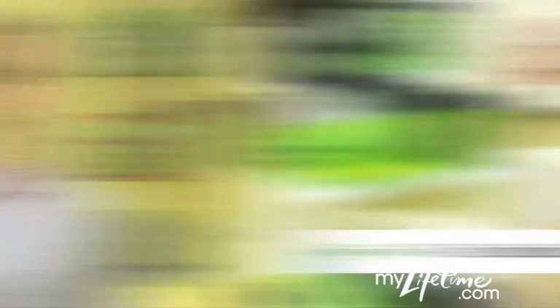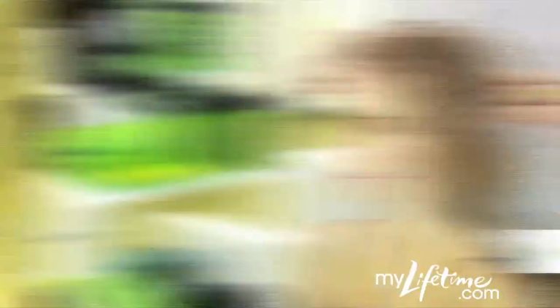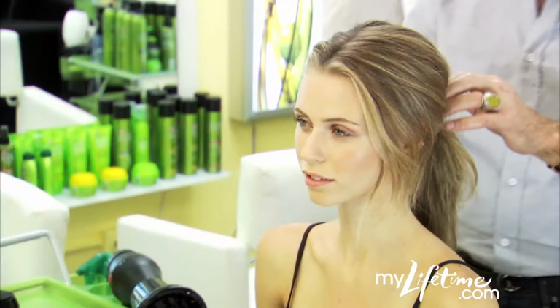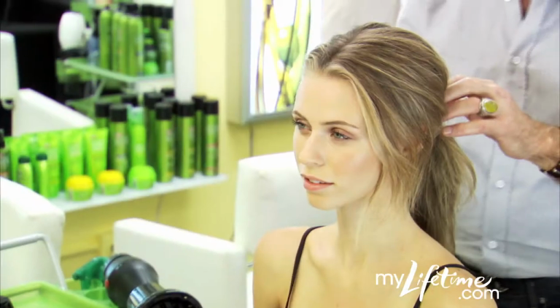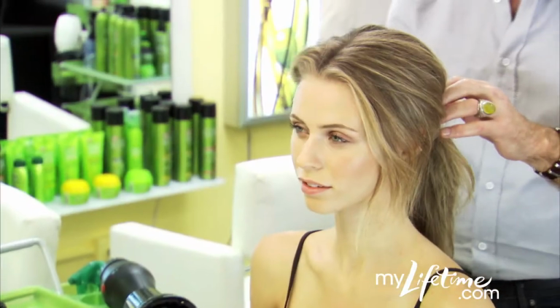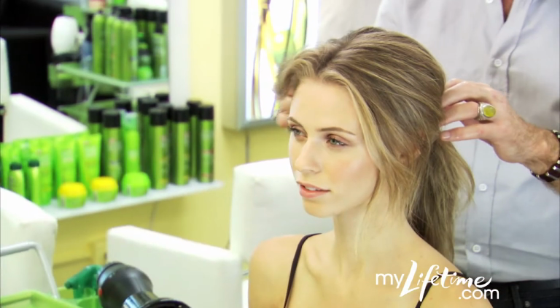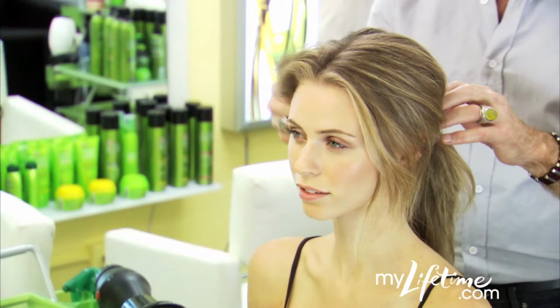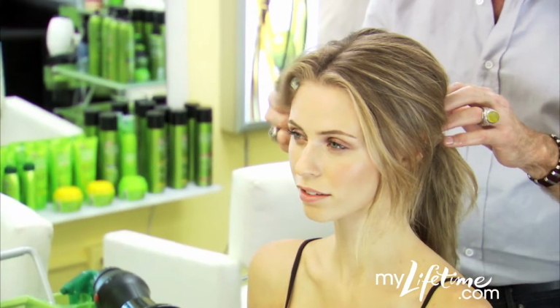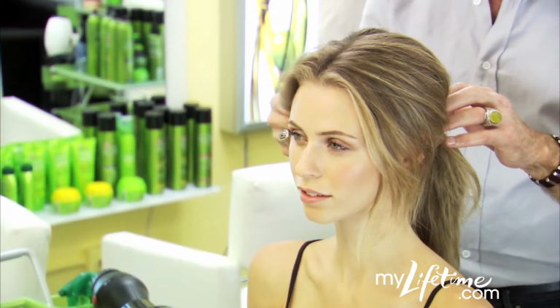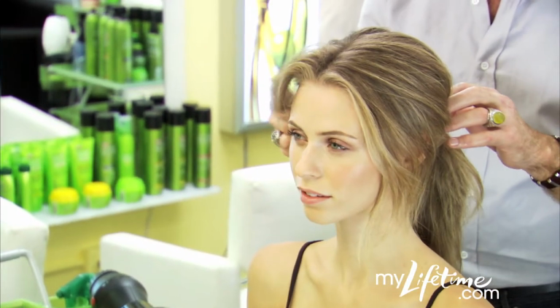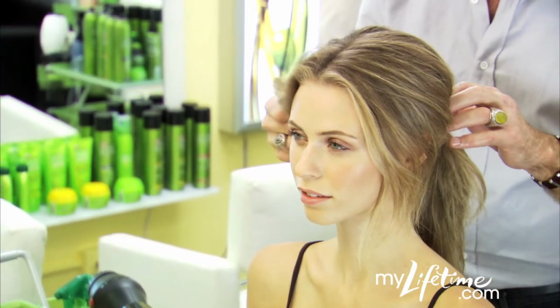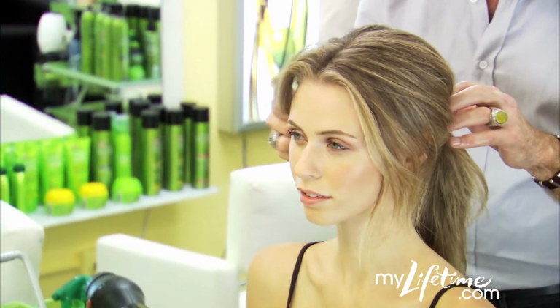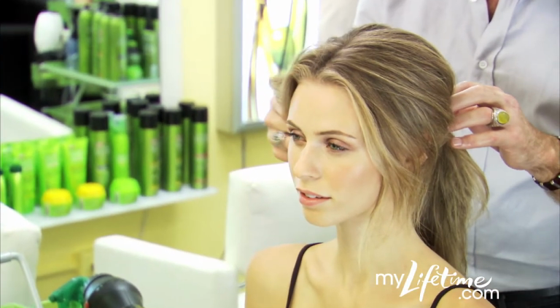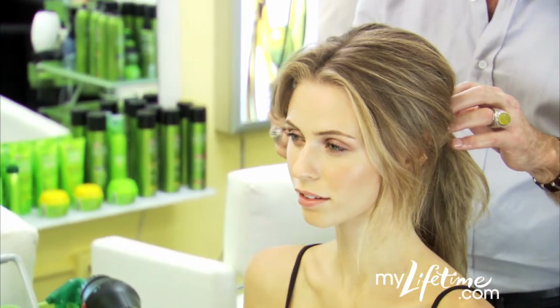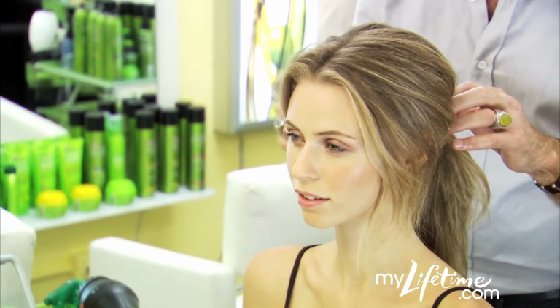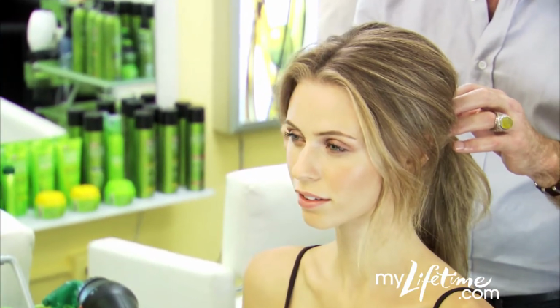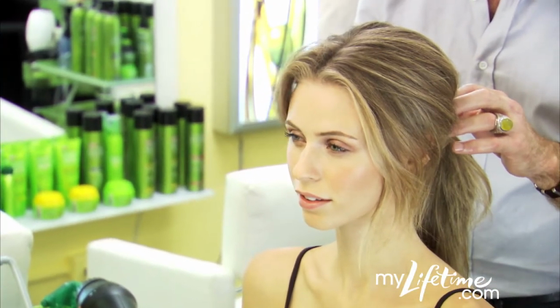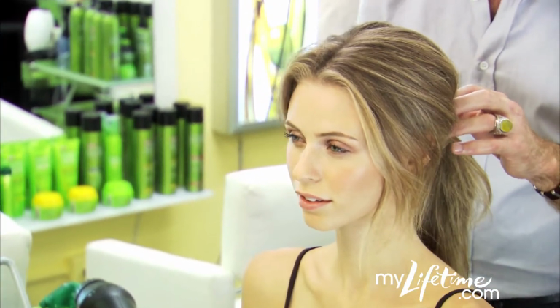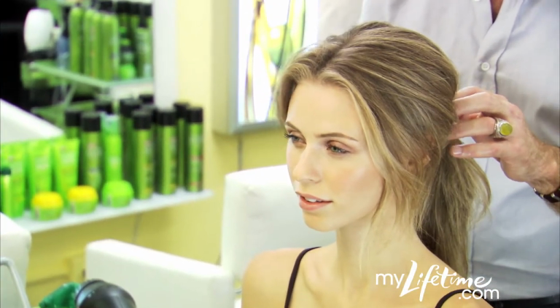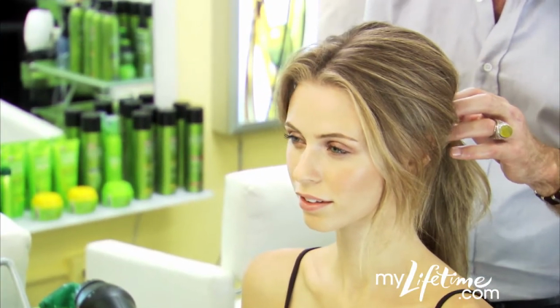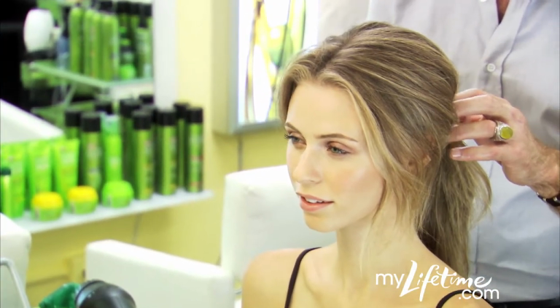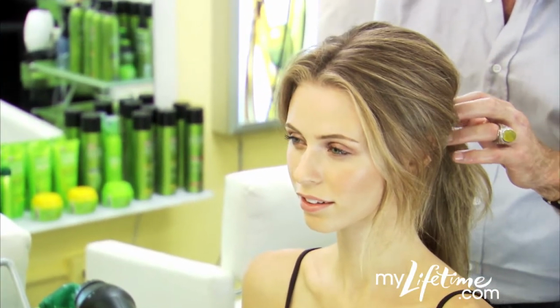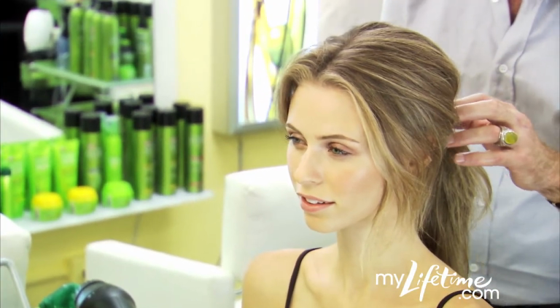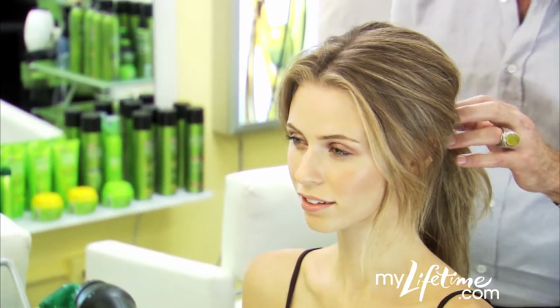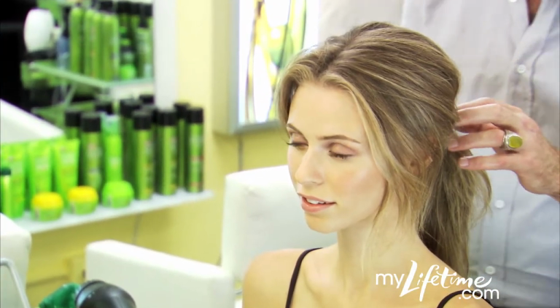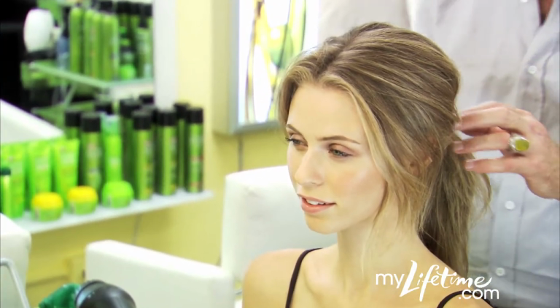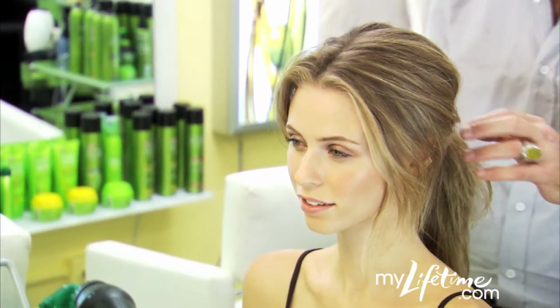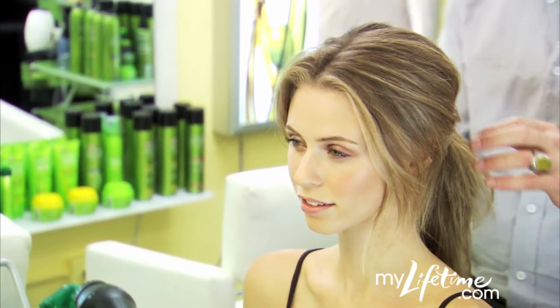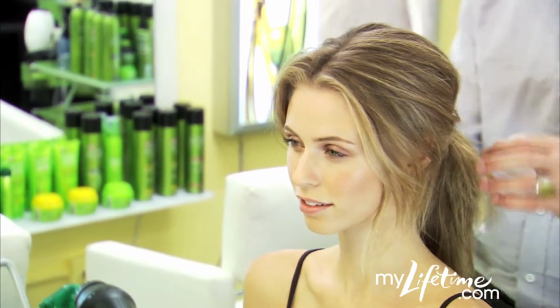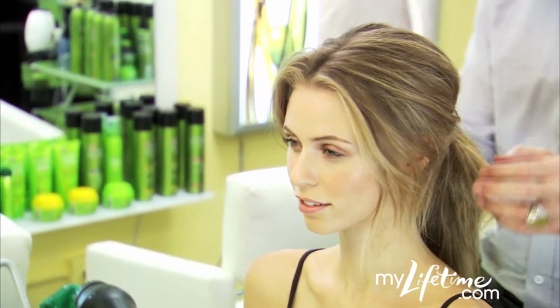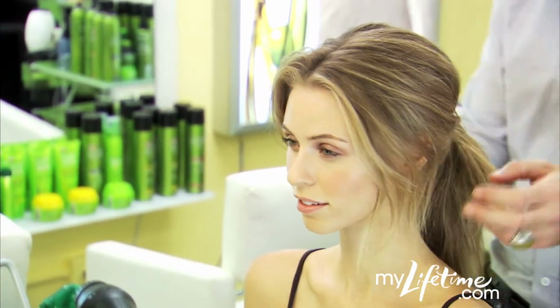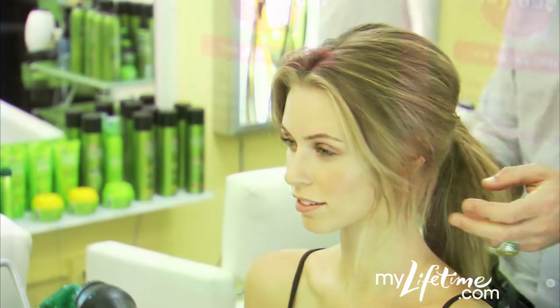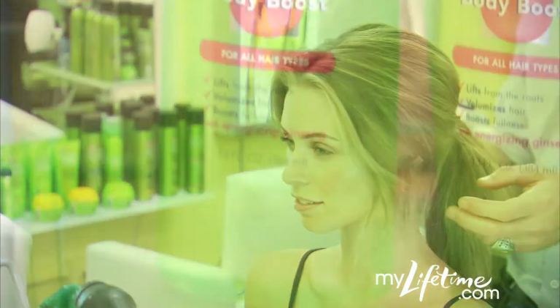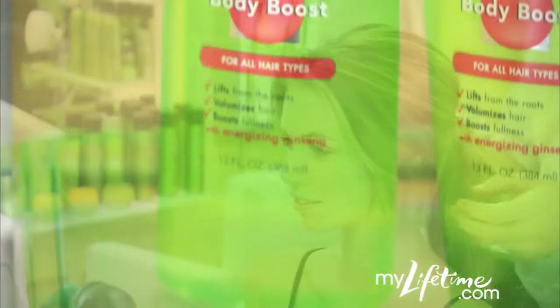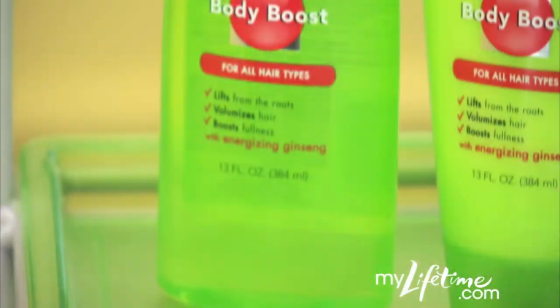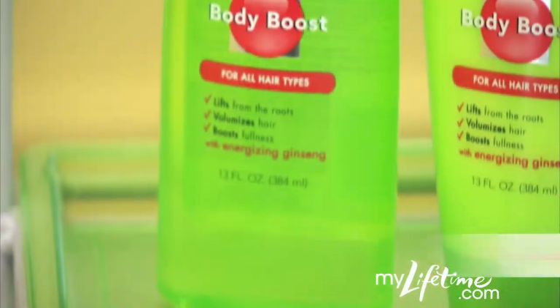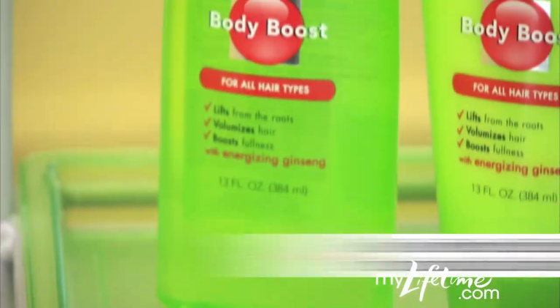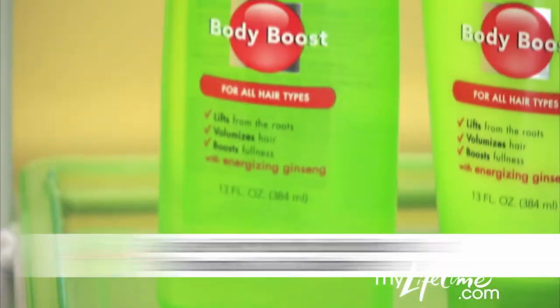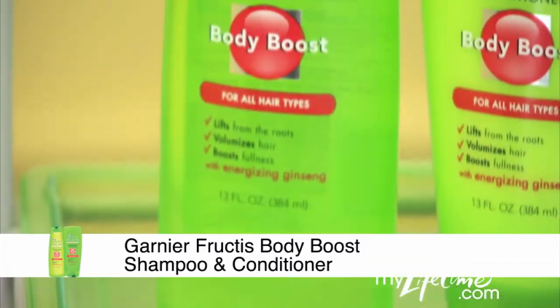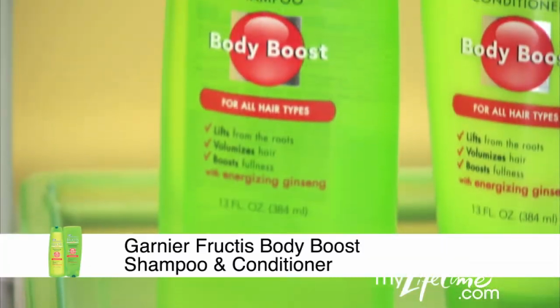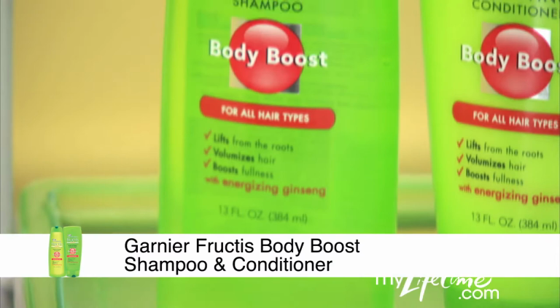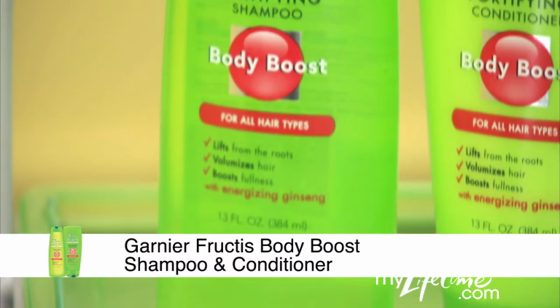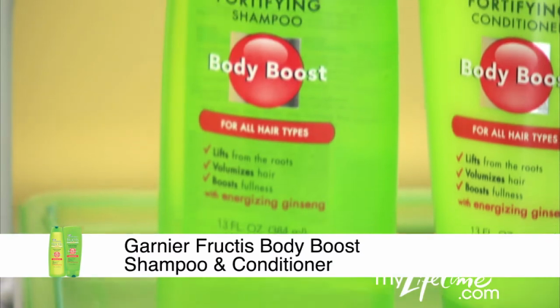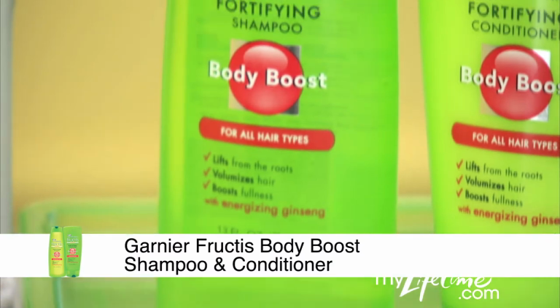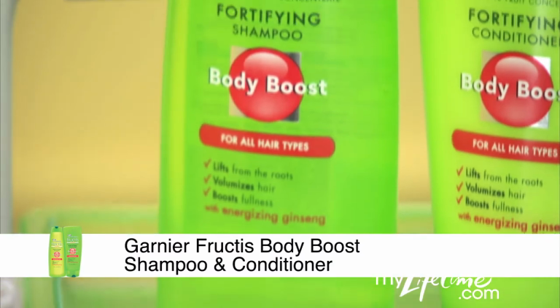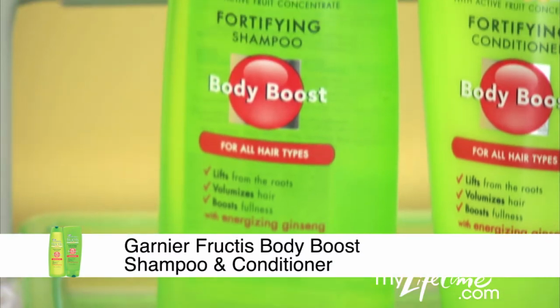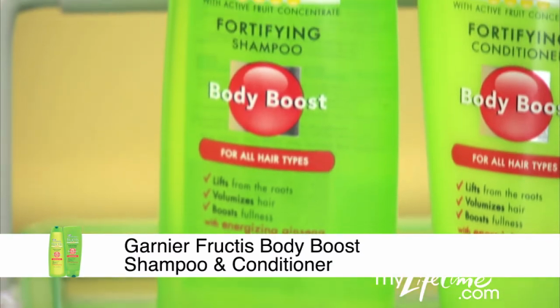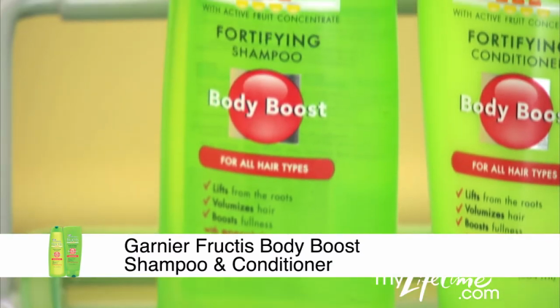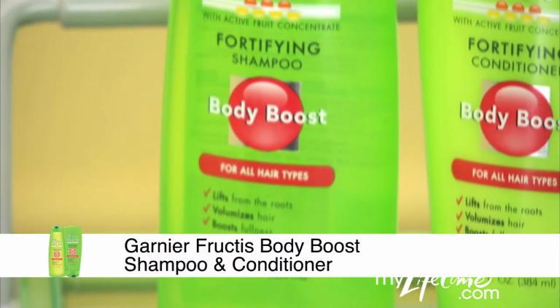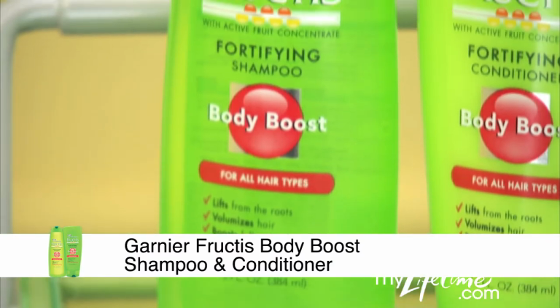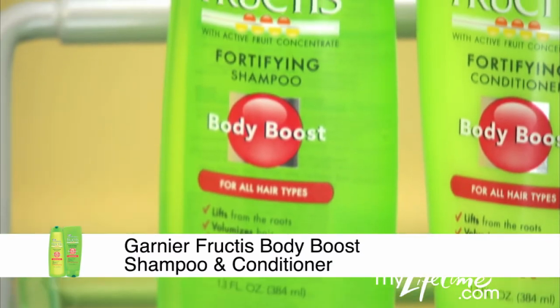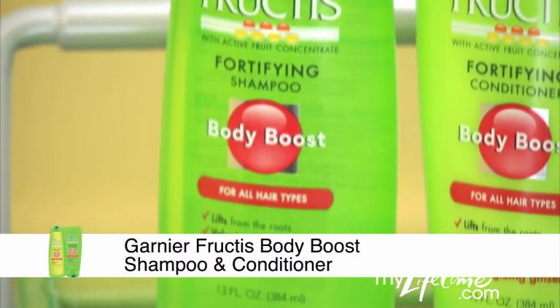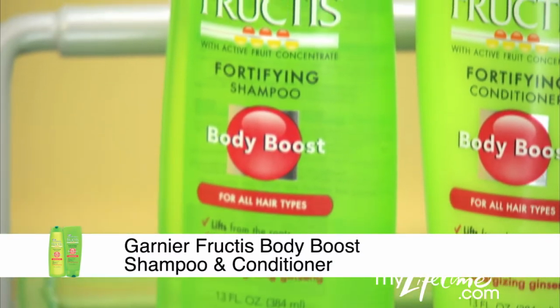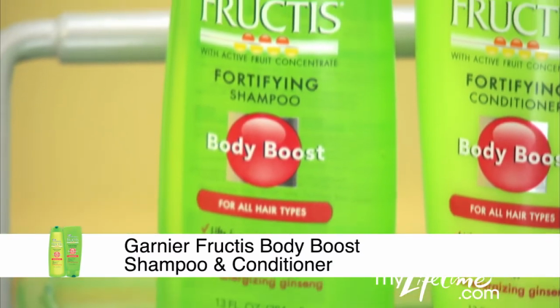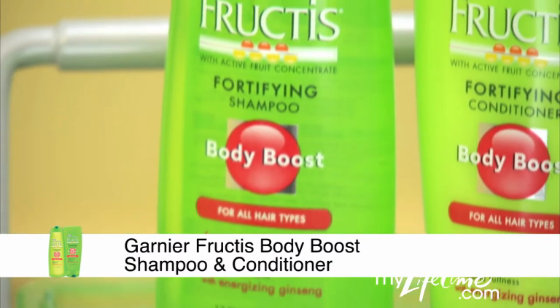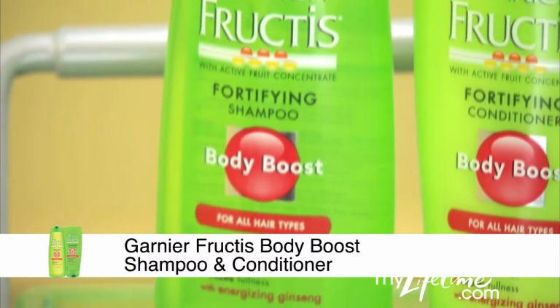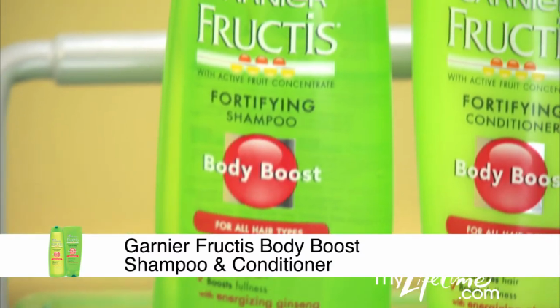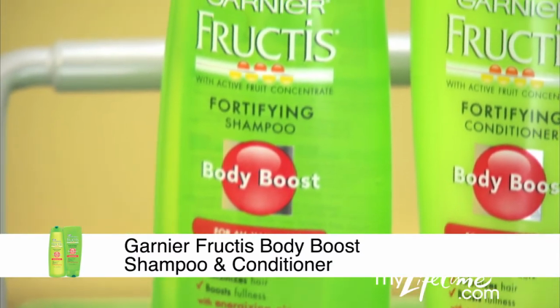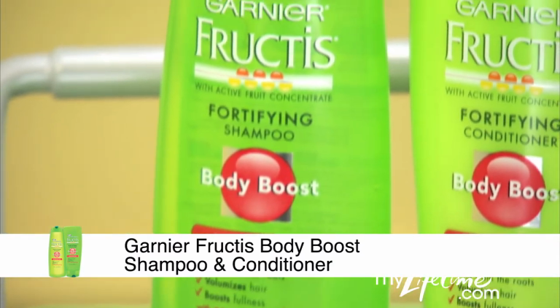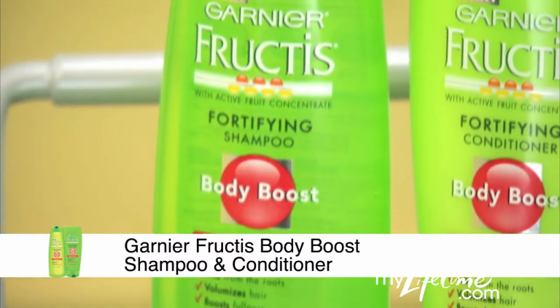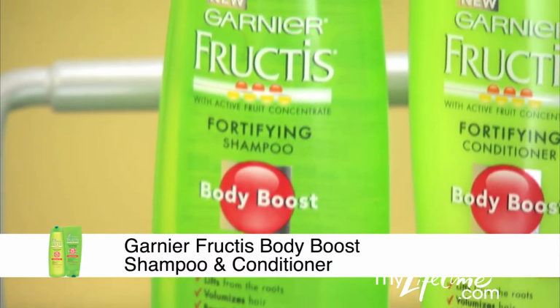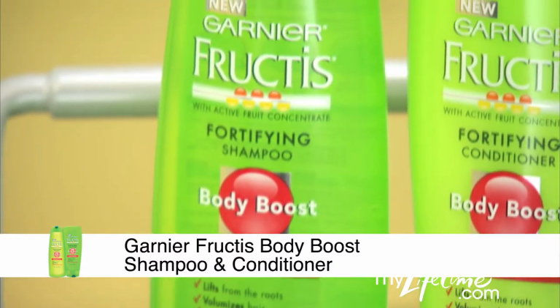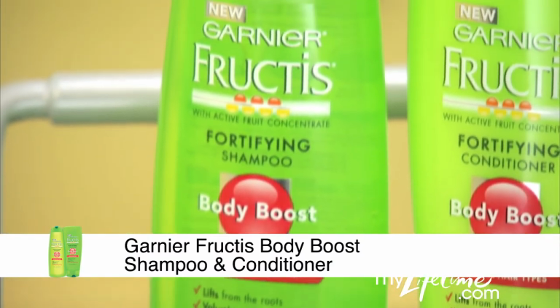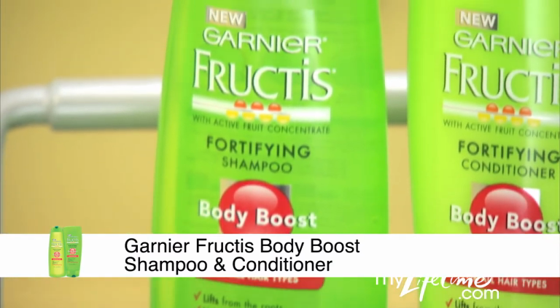For starters, make sure to shampoo and condition with a lightweight, volumizing formula, like Fructis Body Boost.